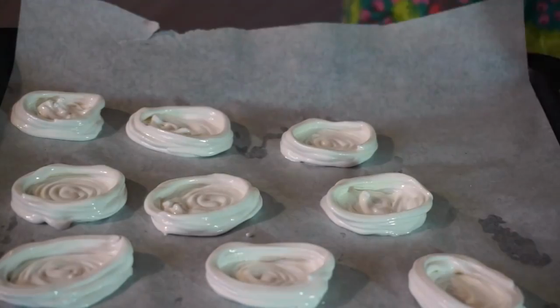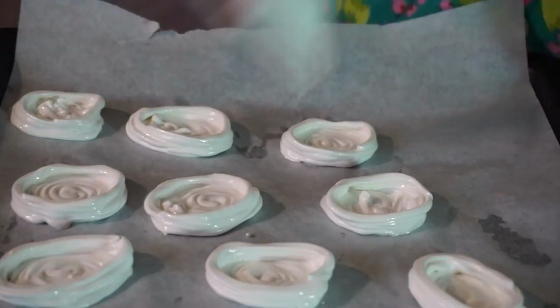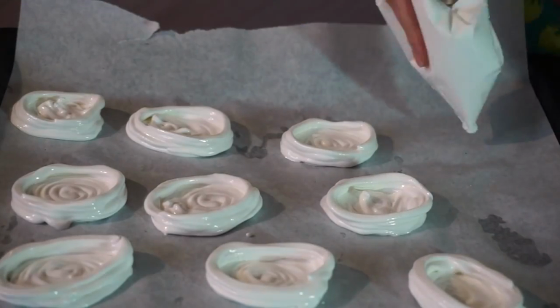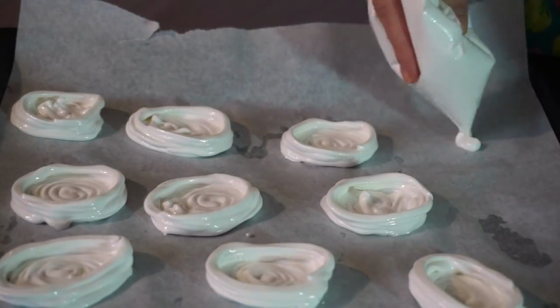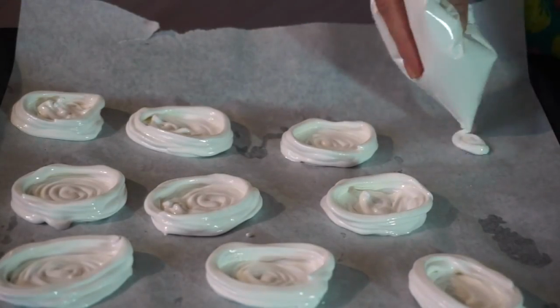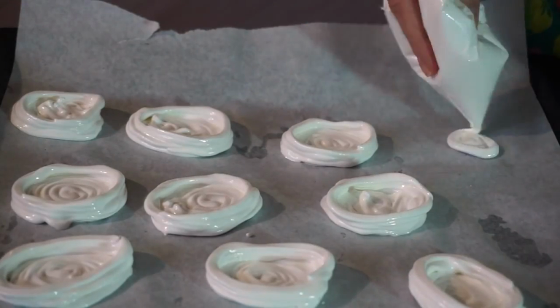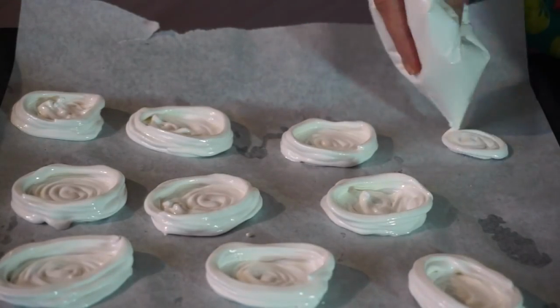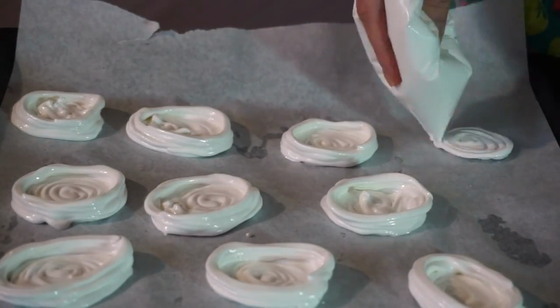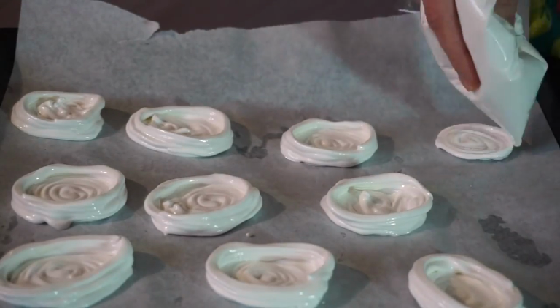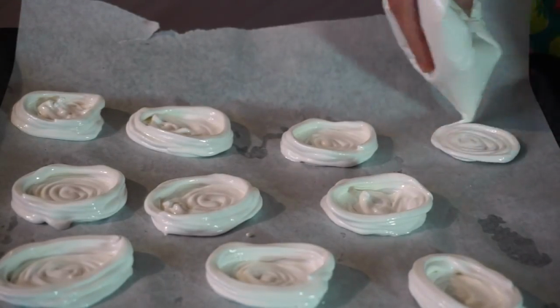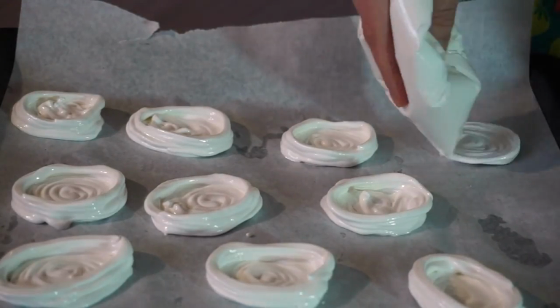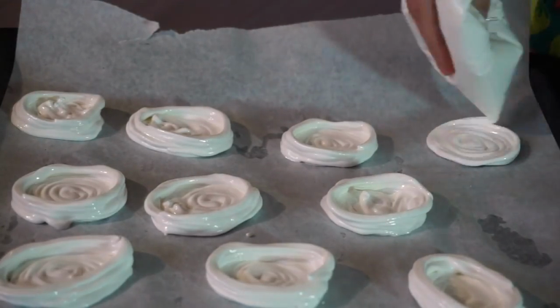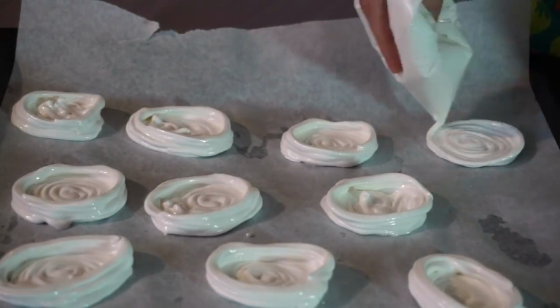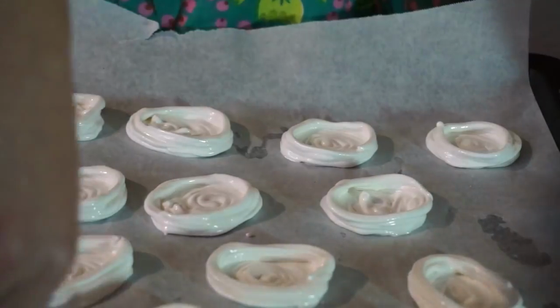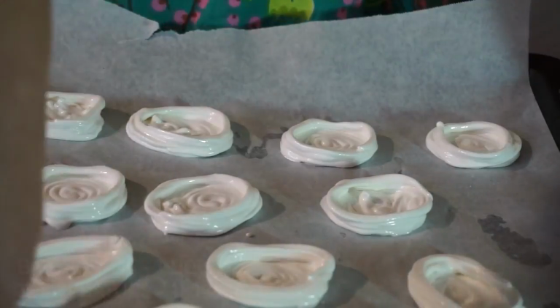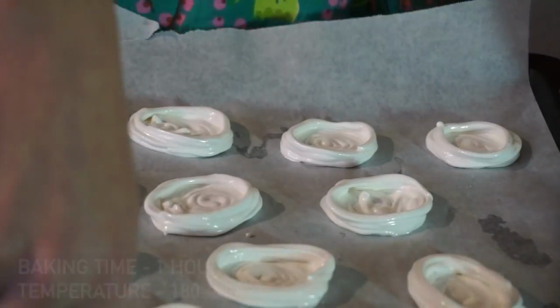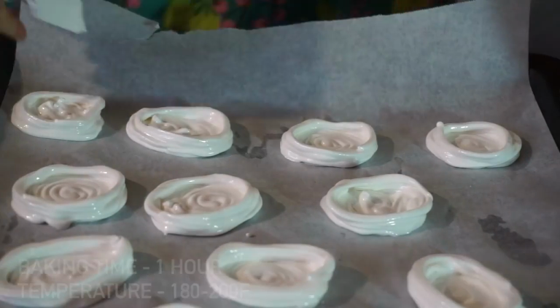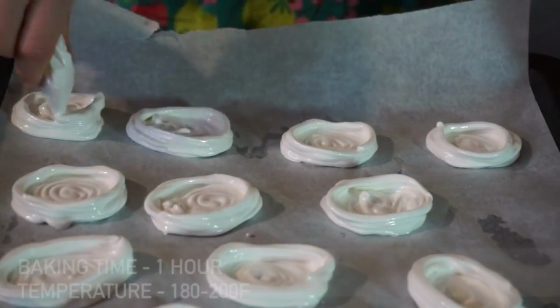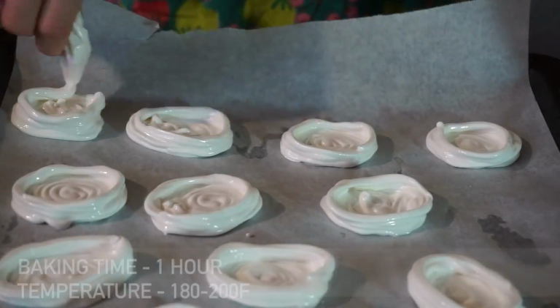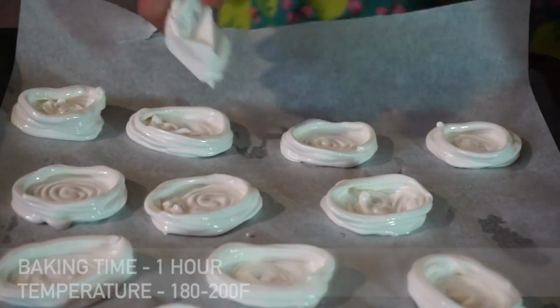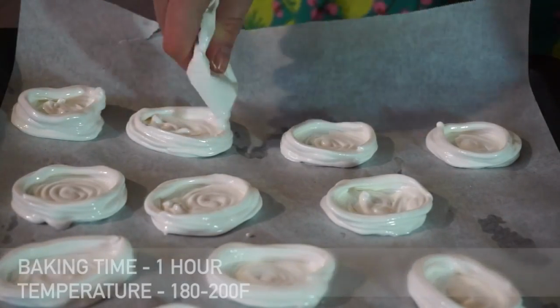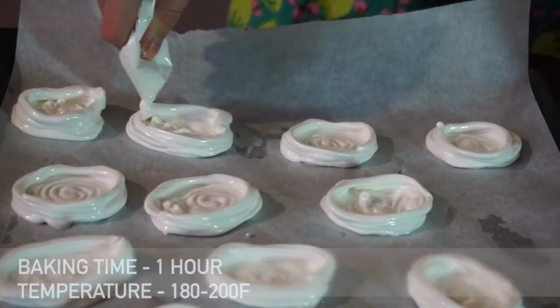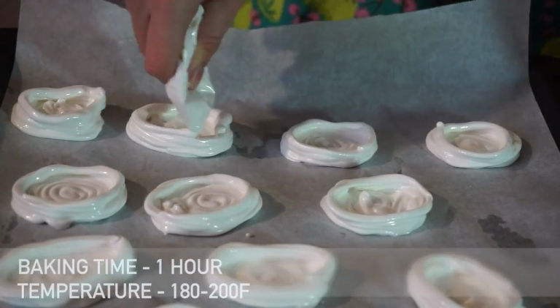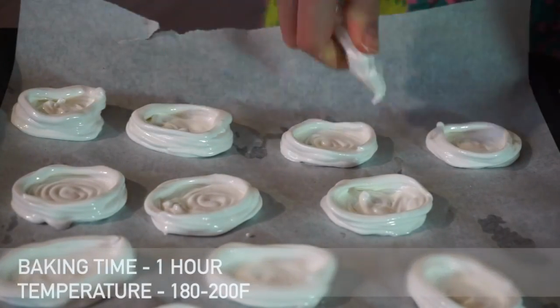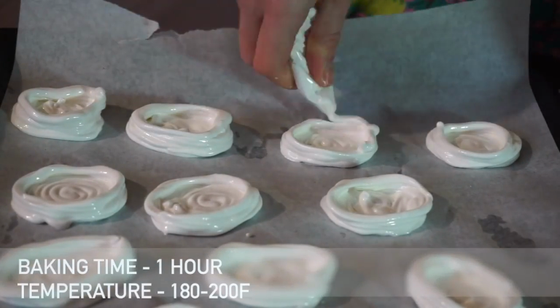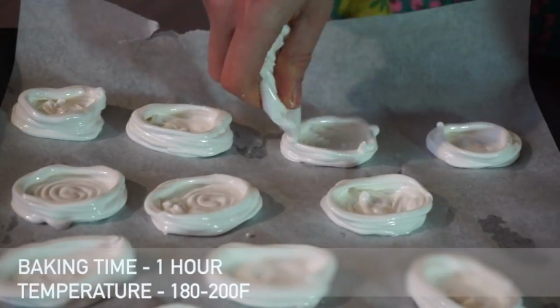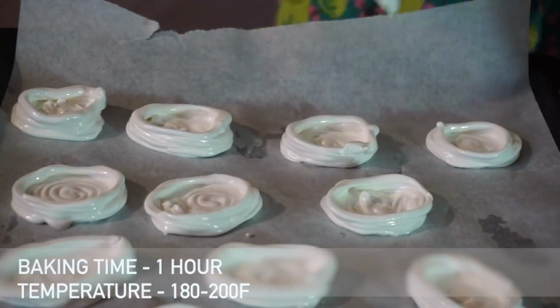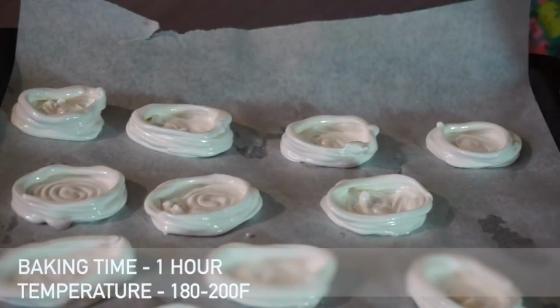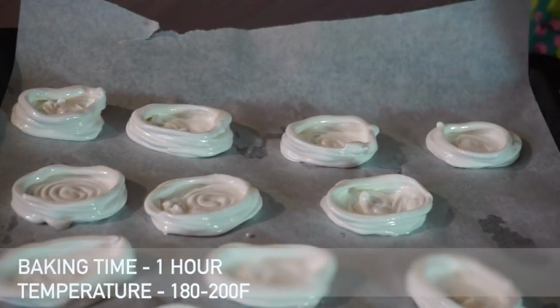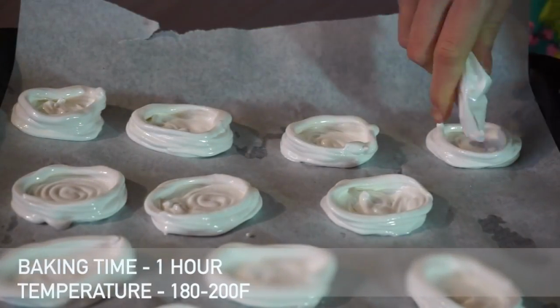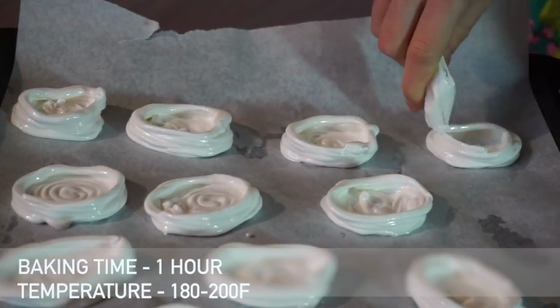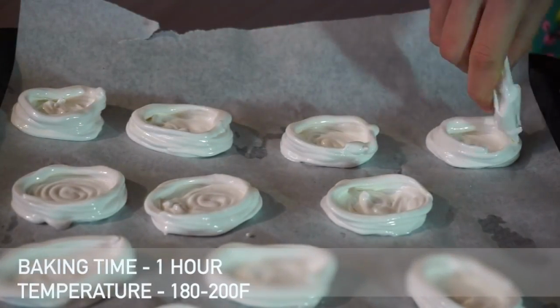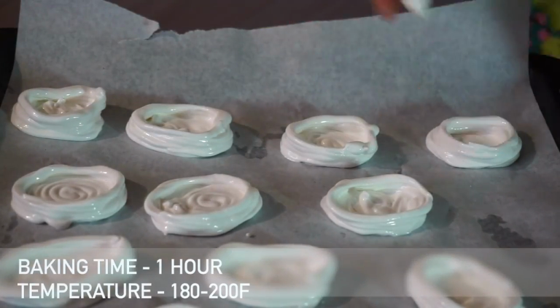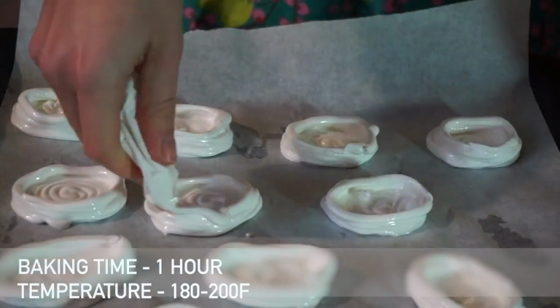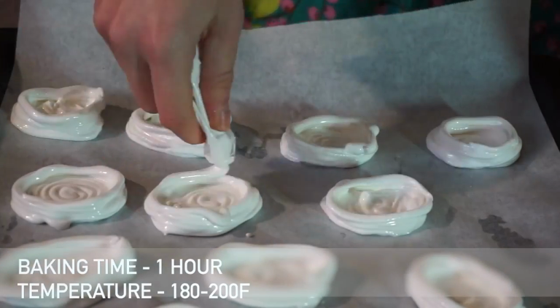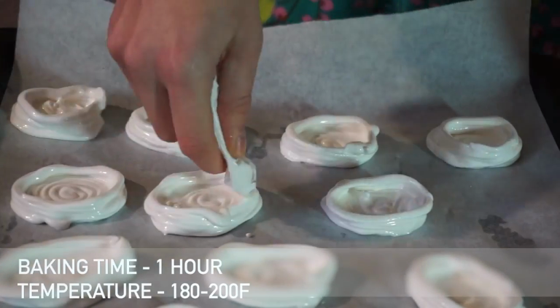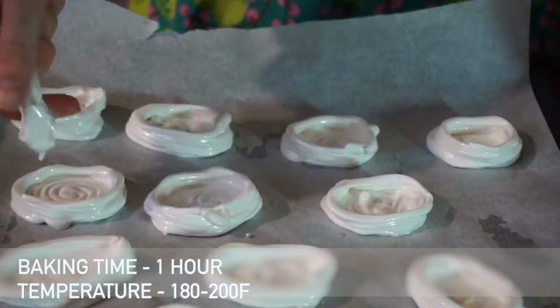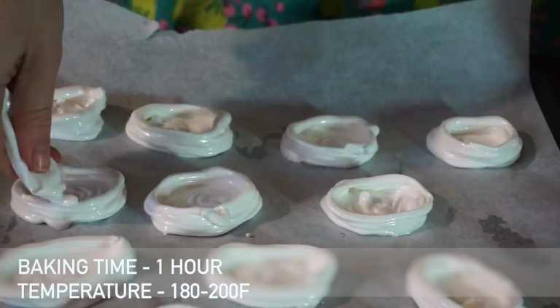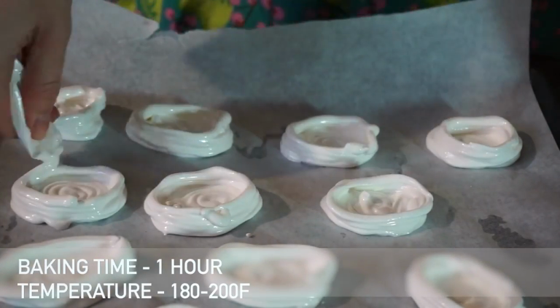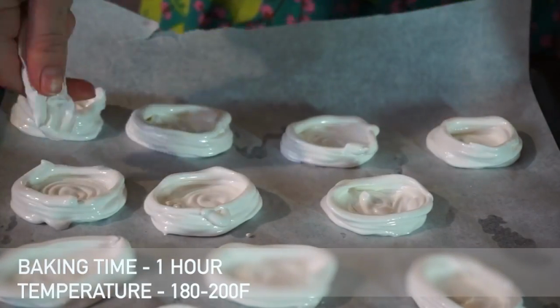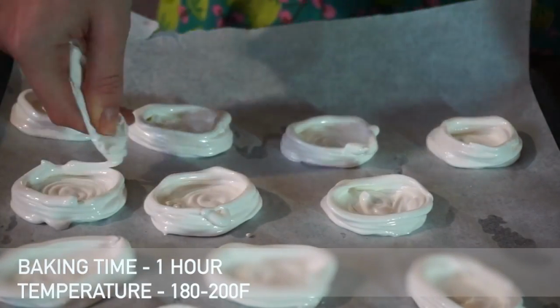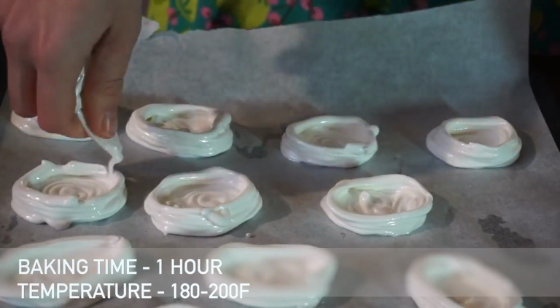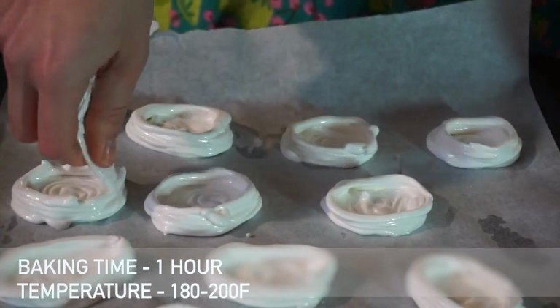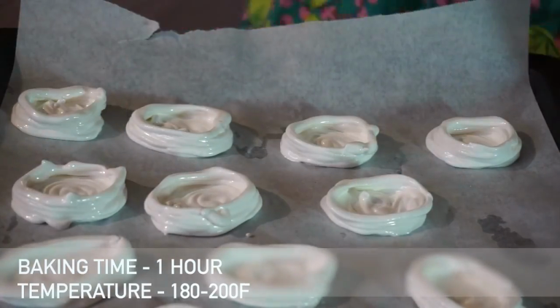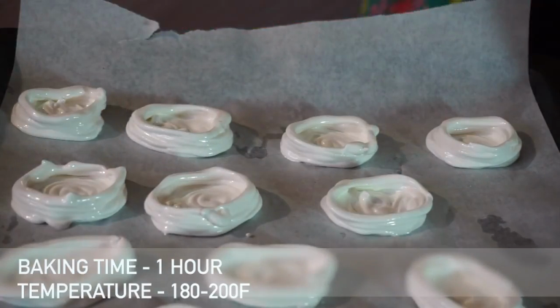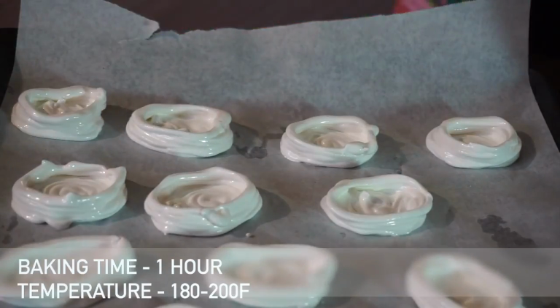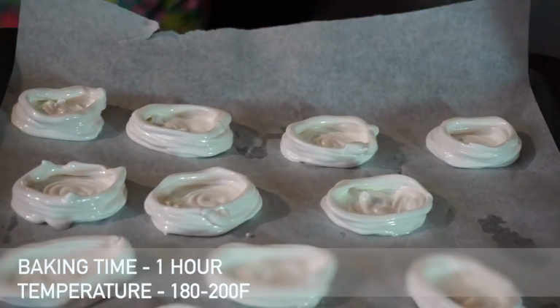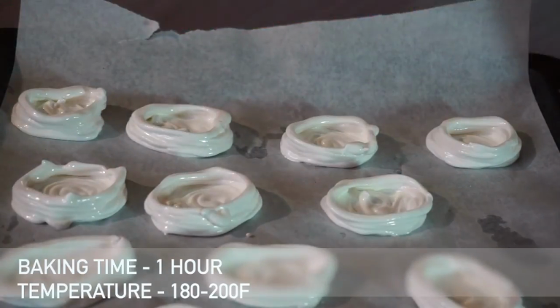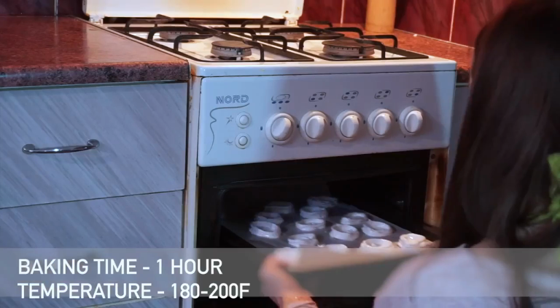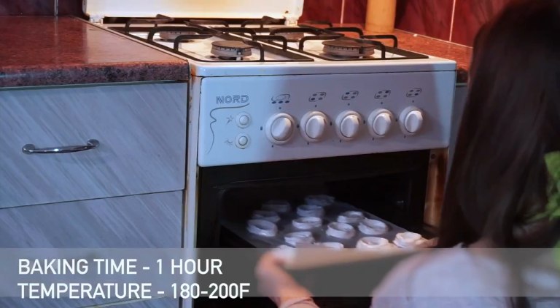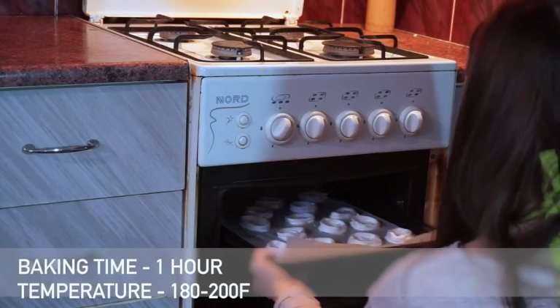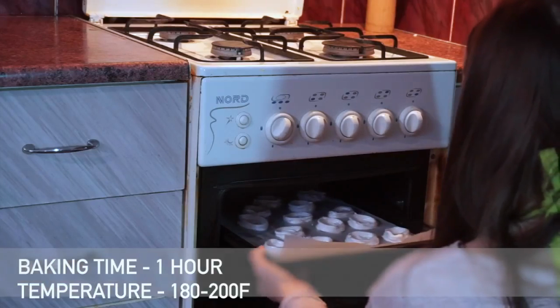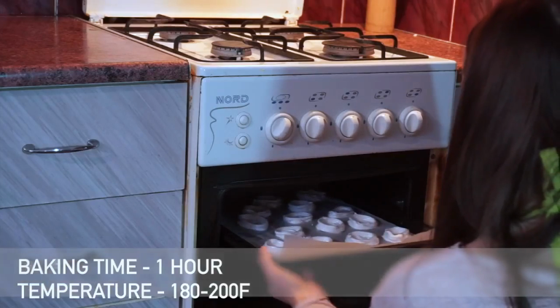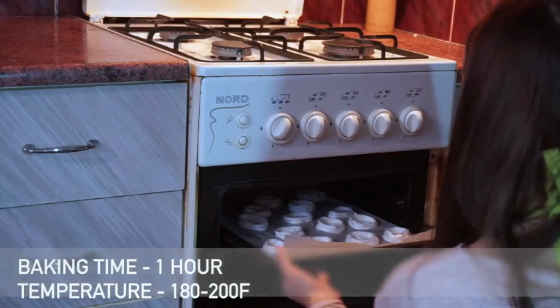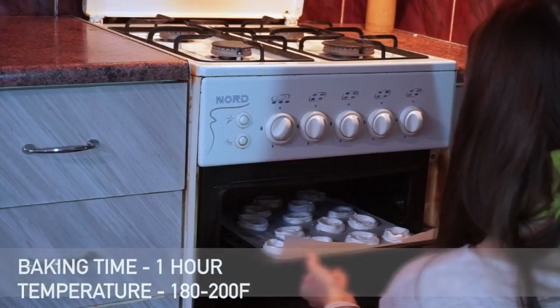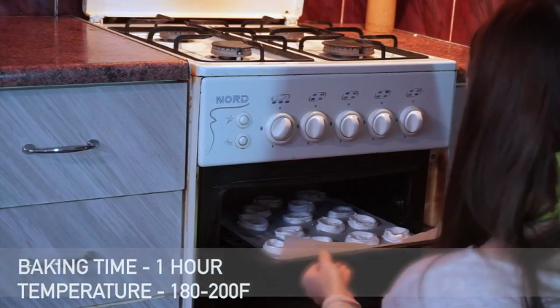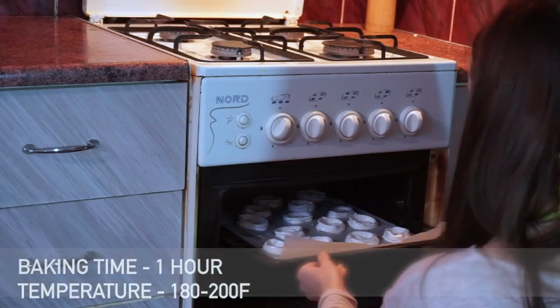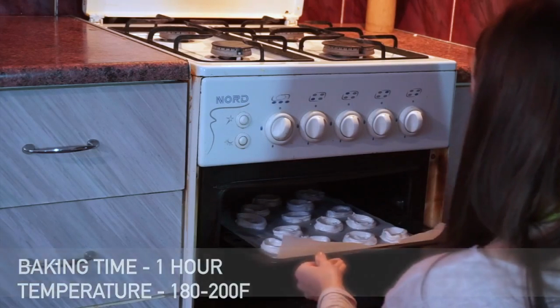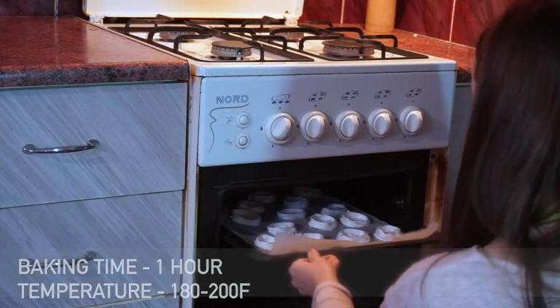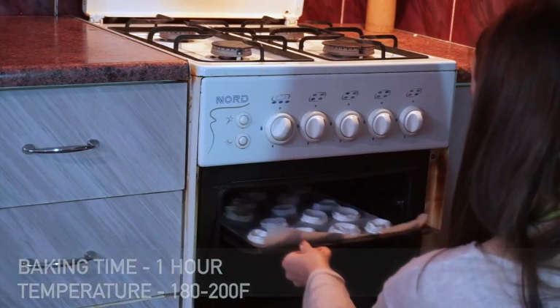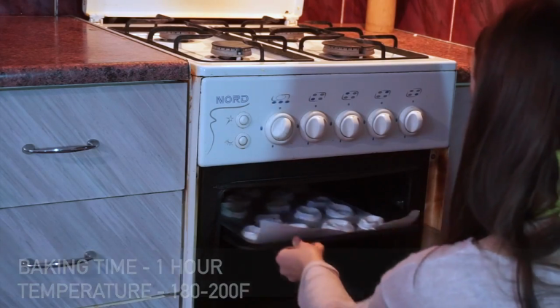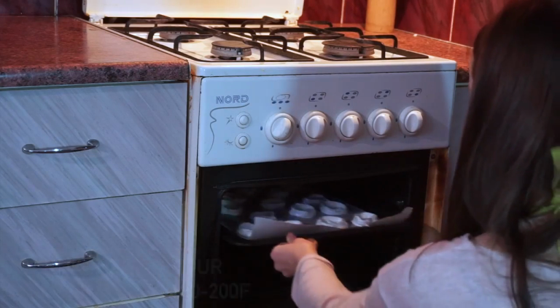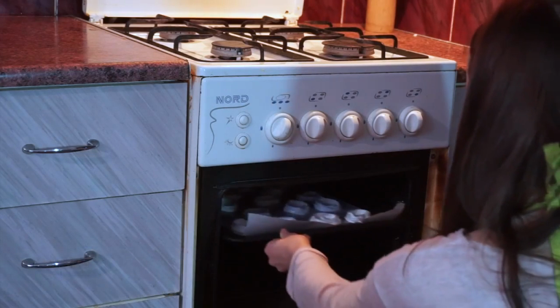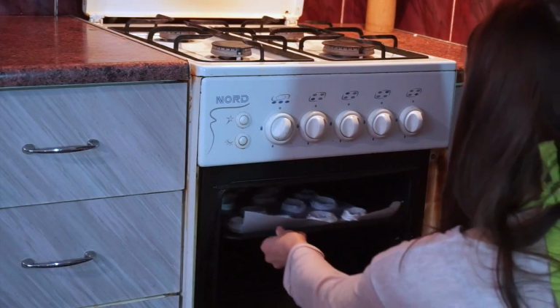Let's send them to the oven. Make sure that the temperature is between 180 to 200 degrees Fahrenheit.